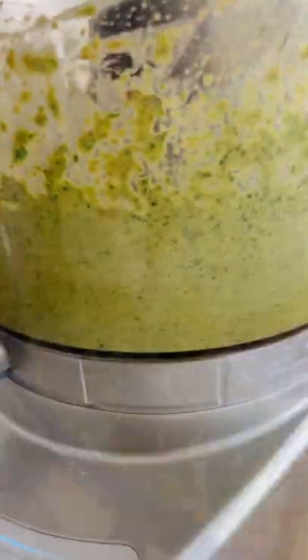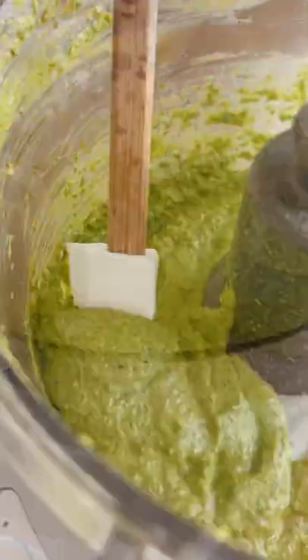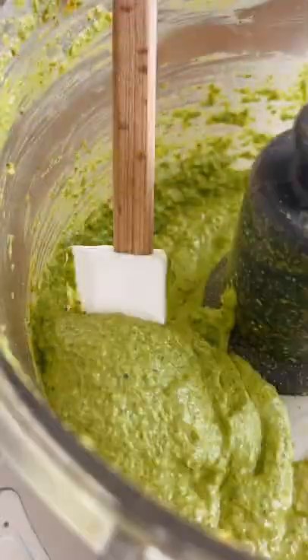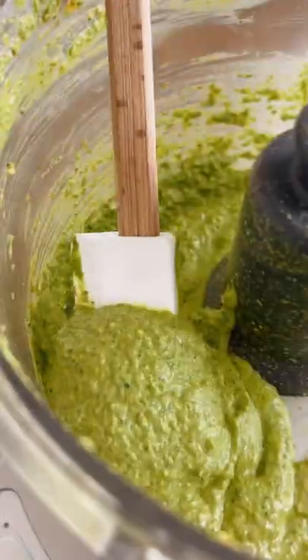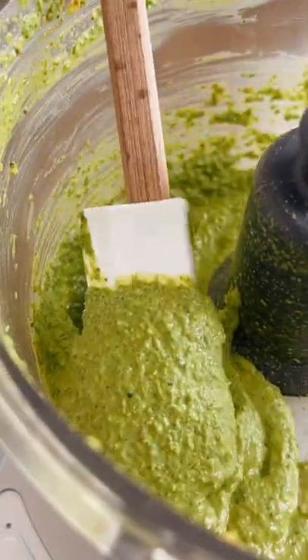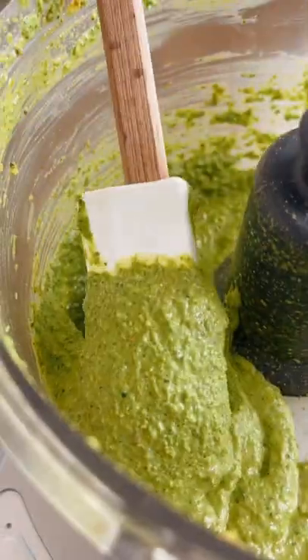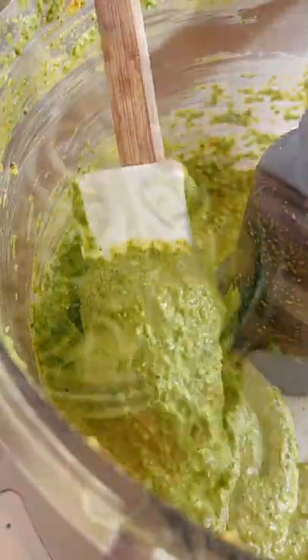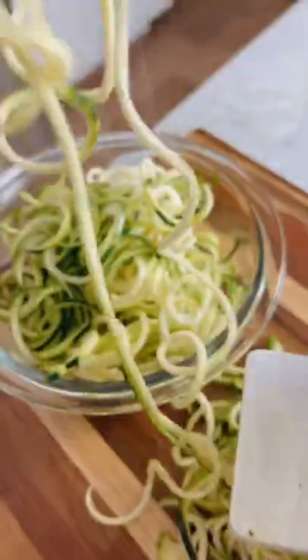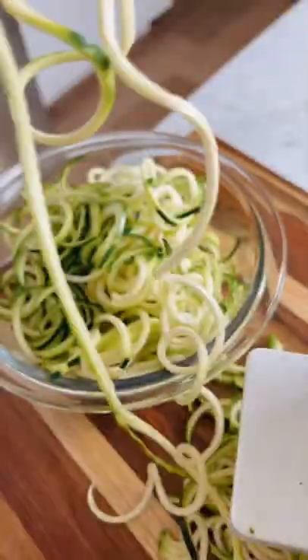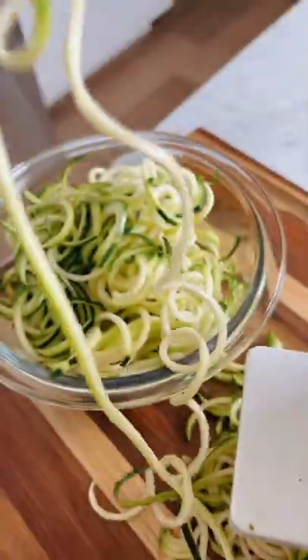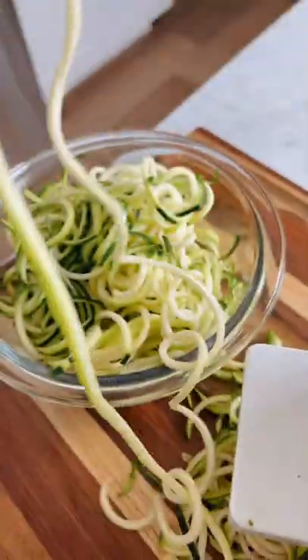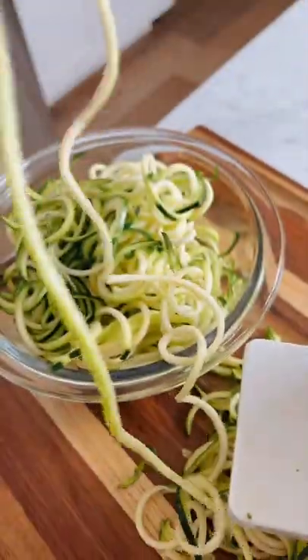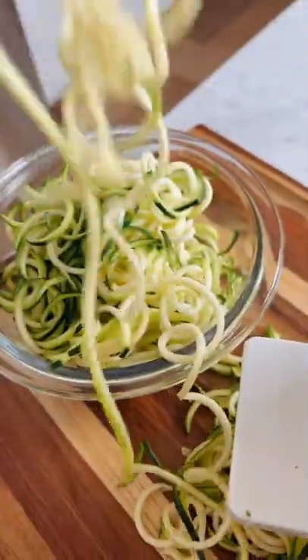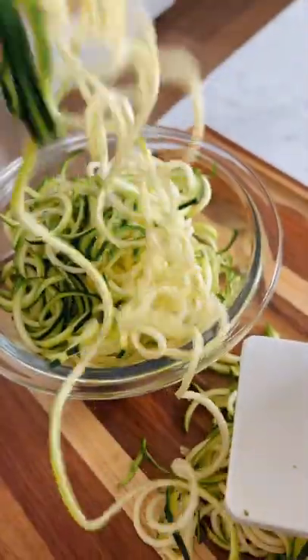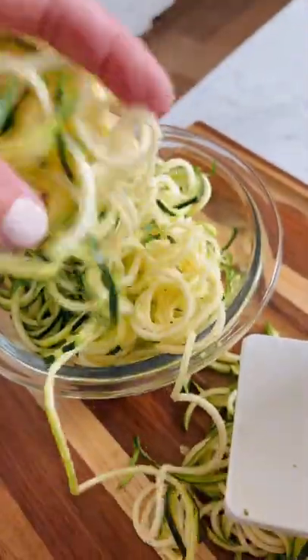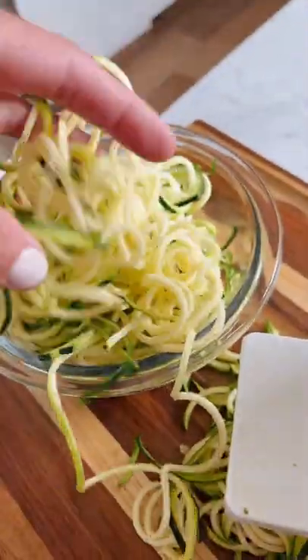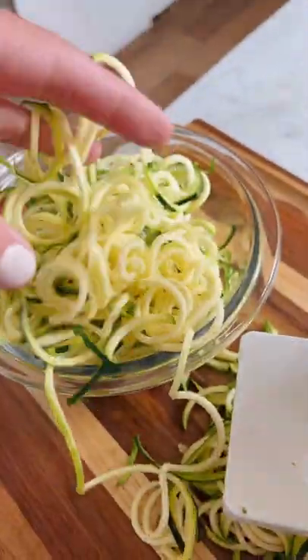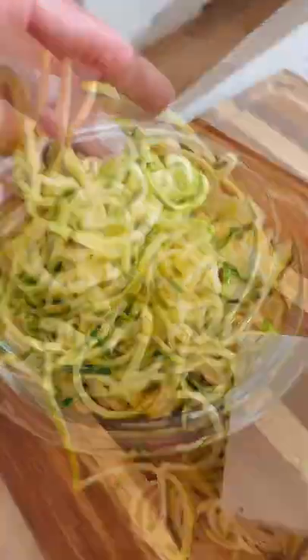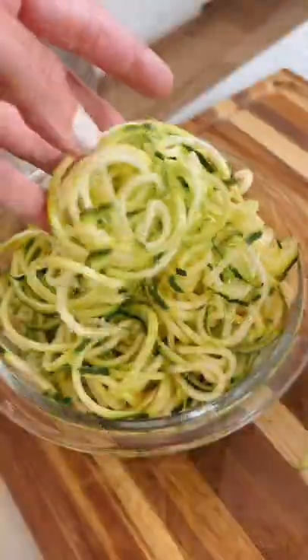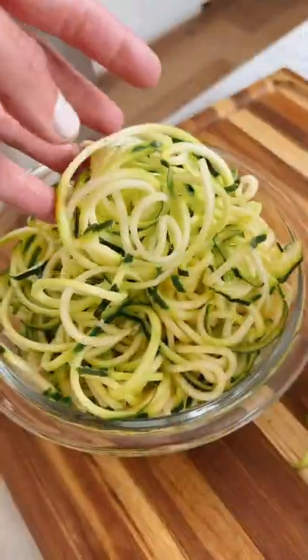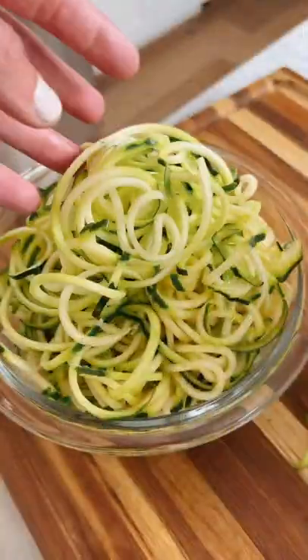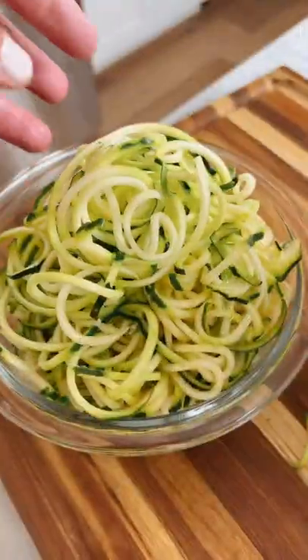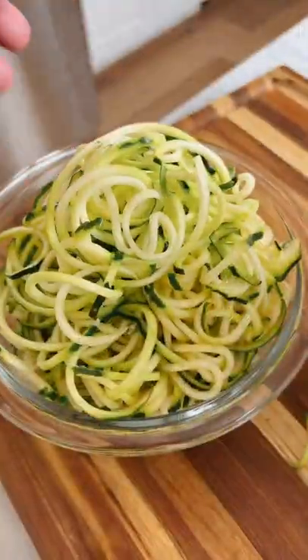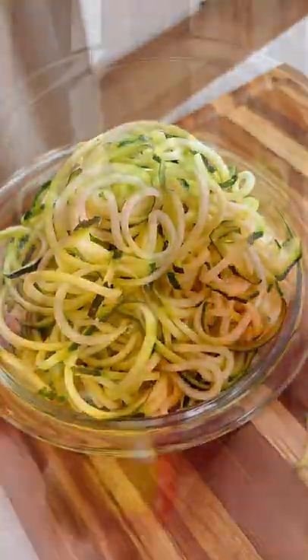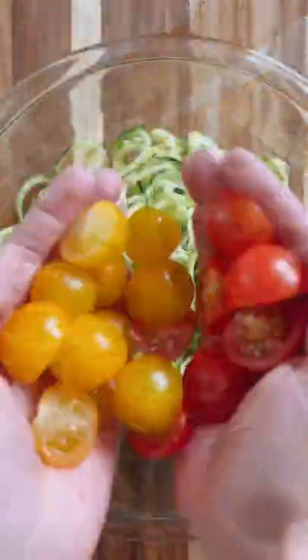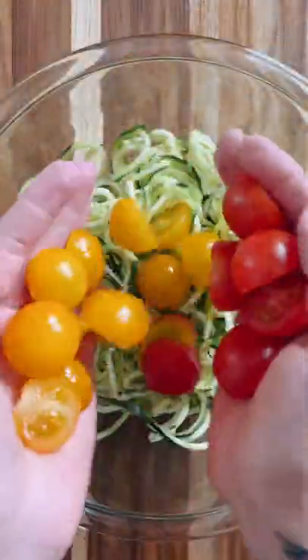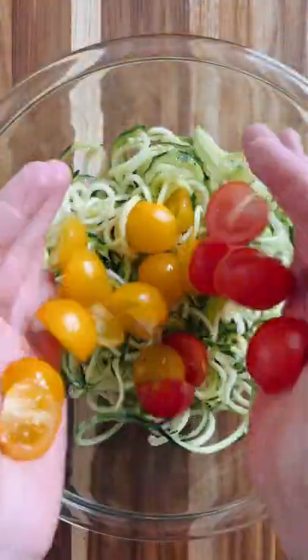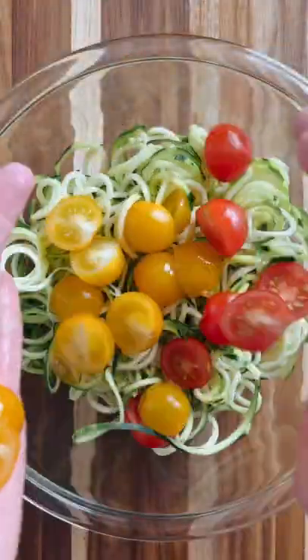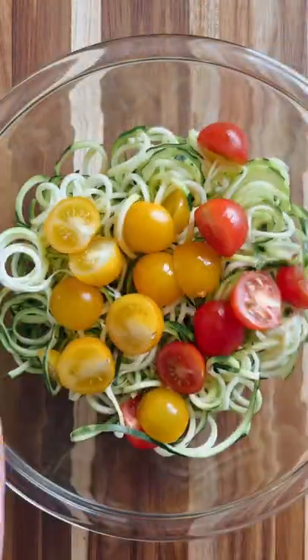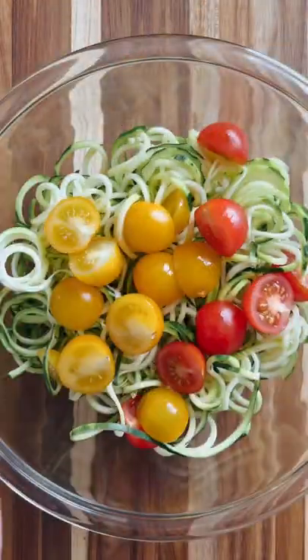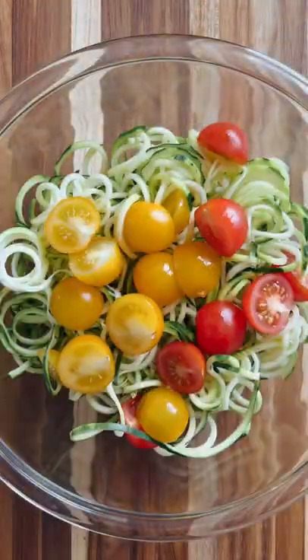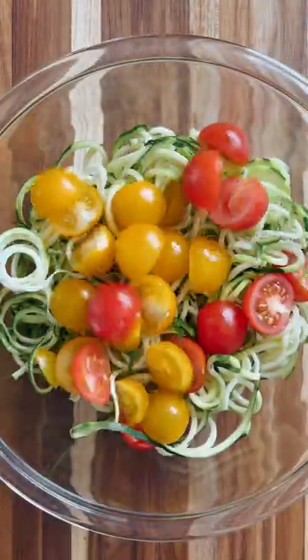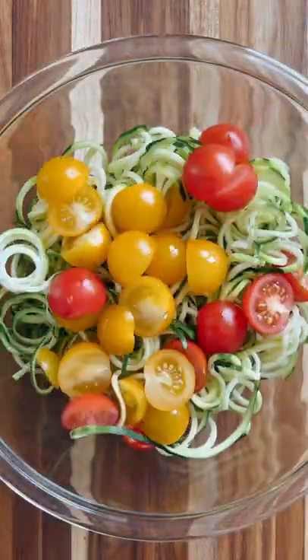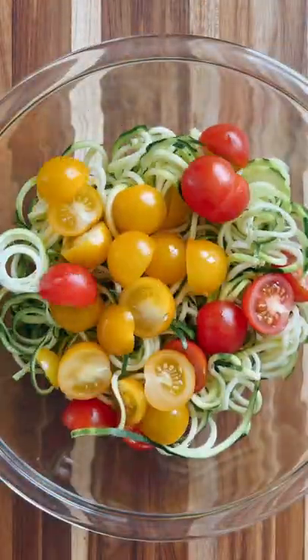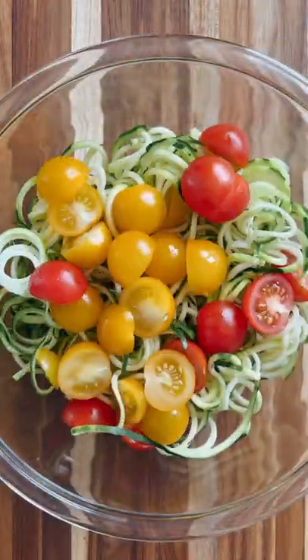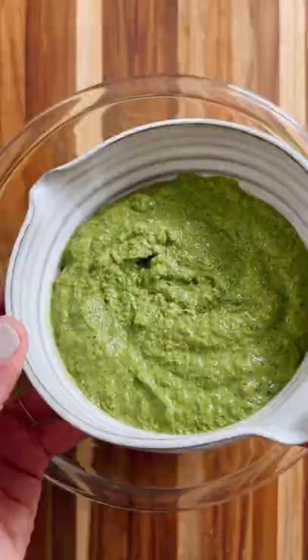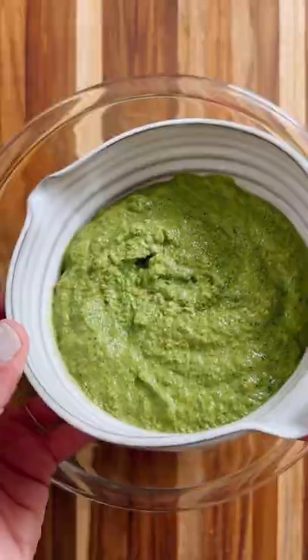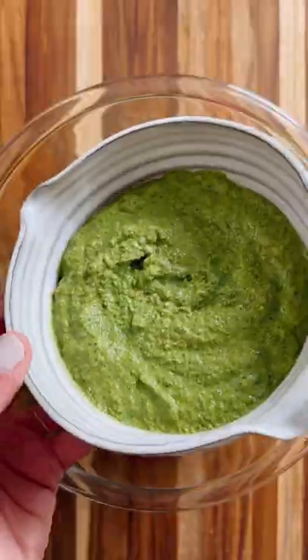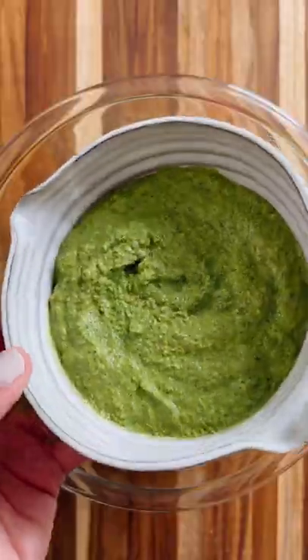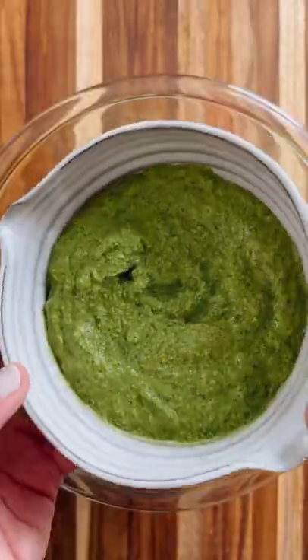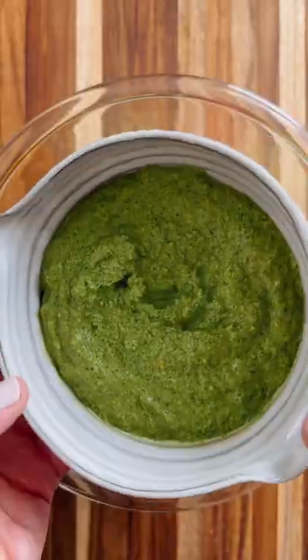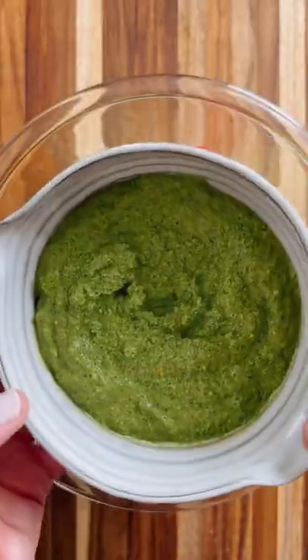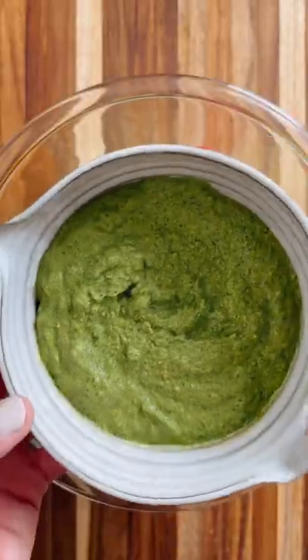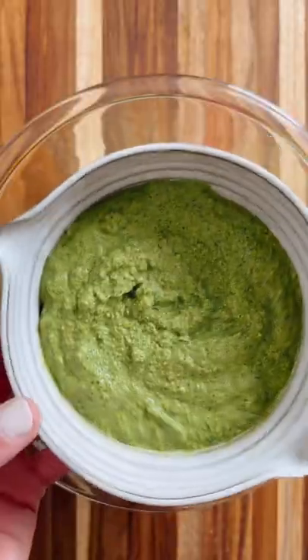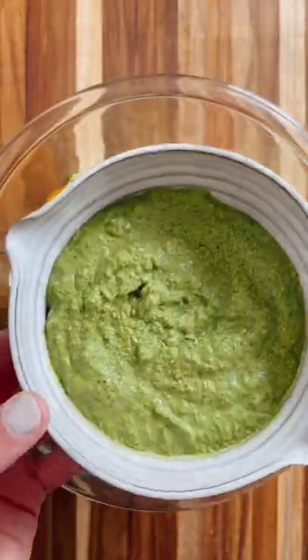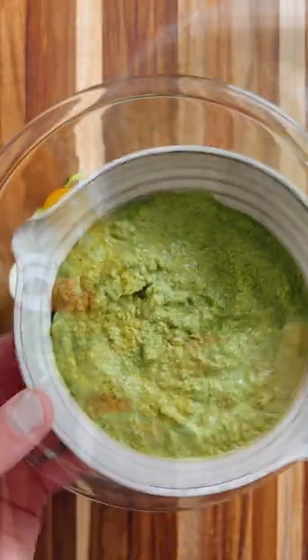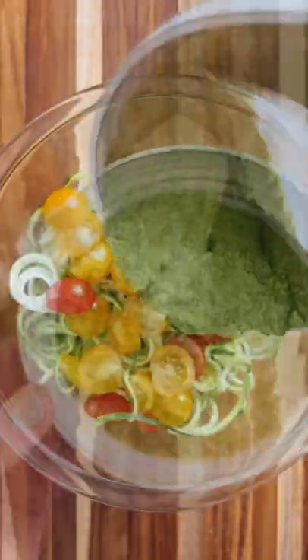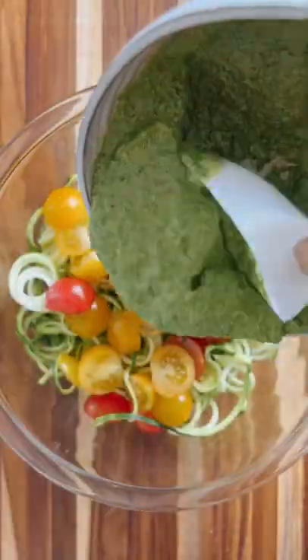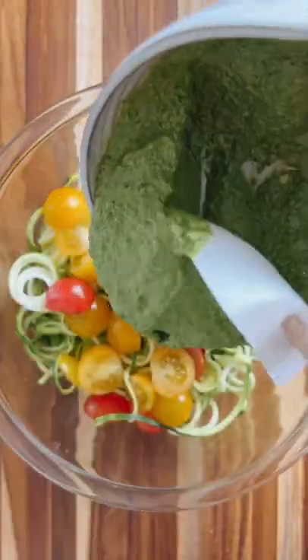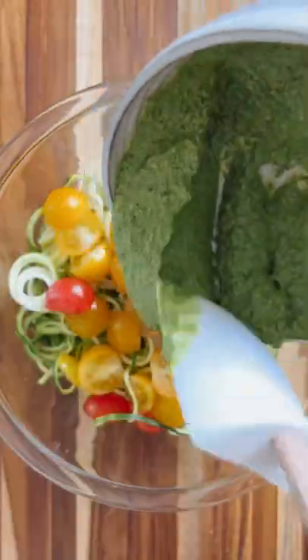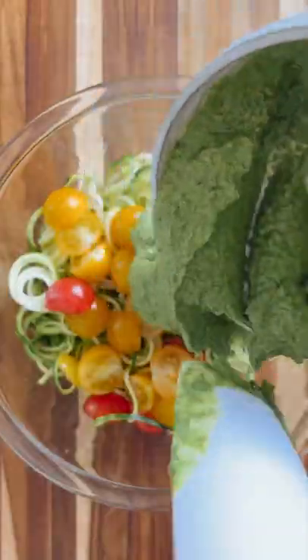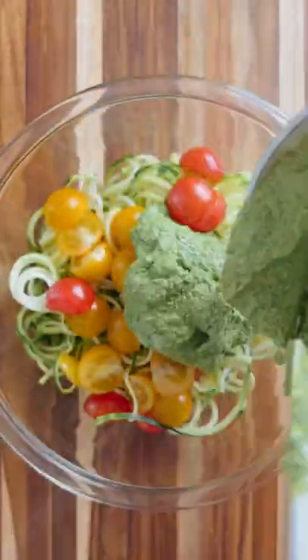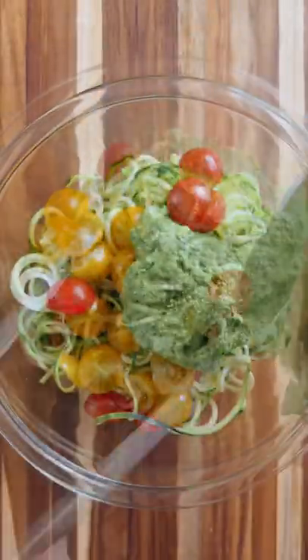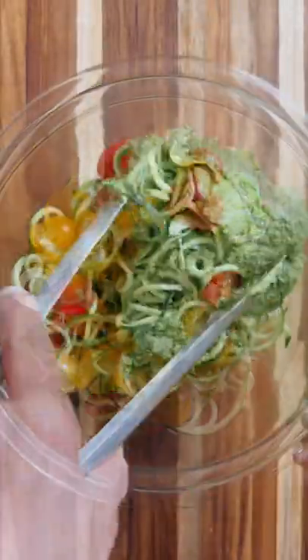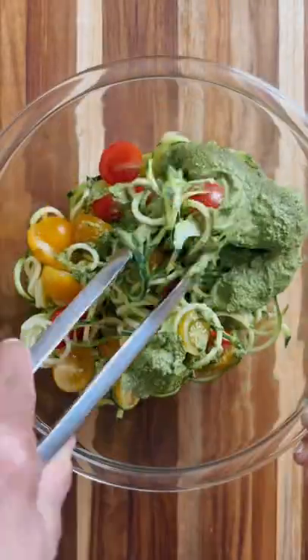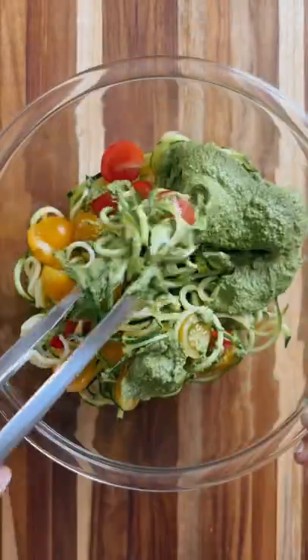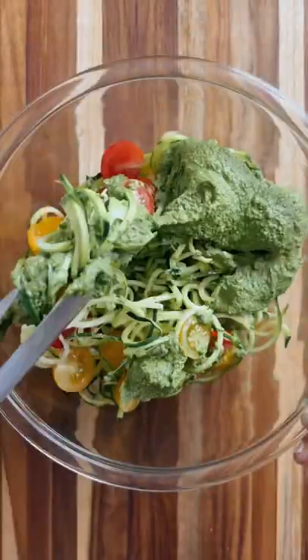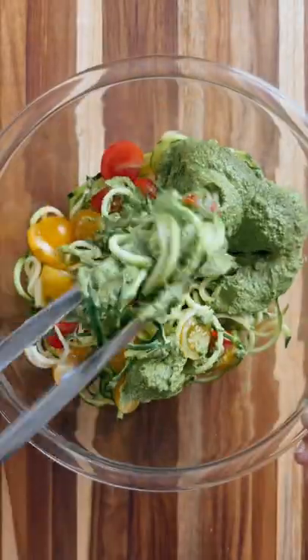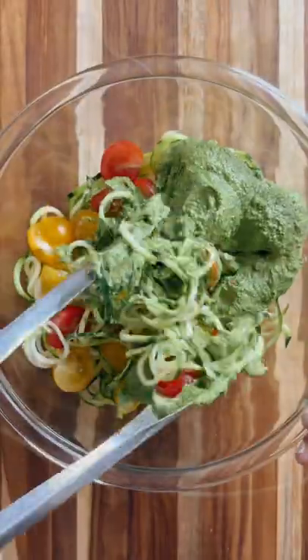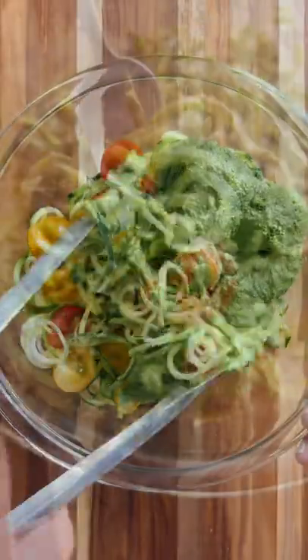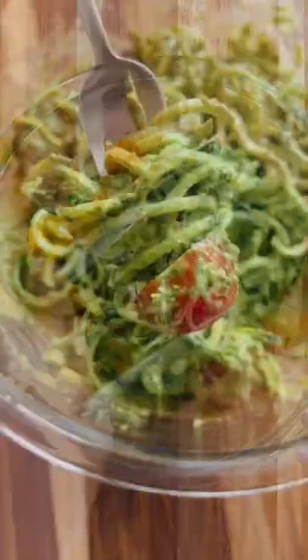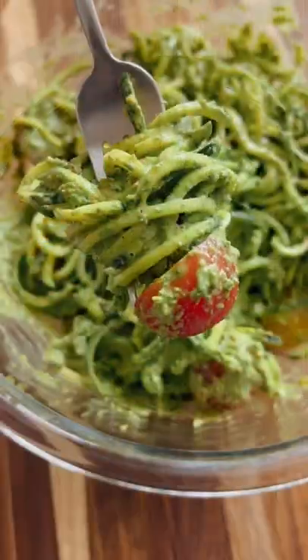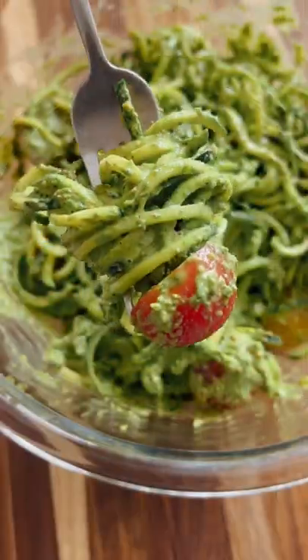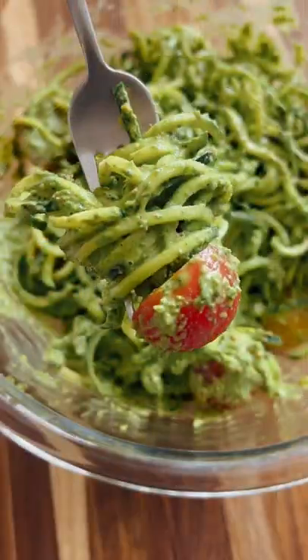Okay, look how good that looks. Now you're gonna toss all that delicious pesto over zucchini noodles or your favorite pasta of choice. Add some tomatoes and you're good to go.